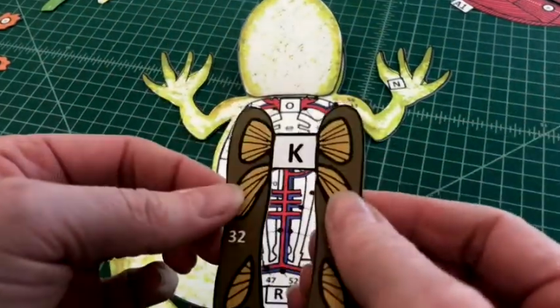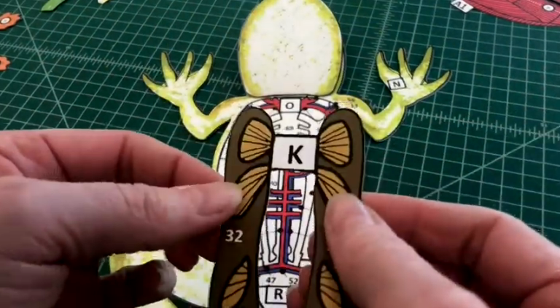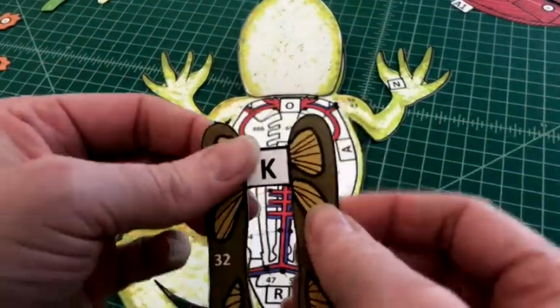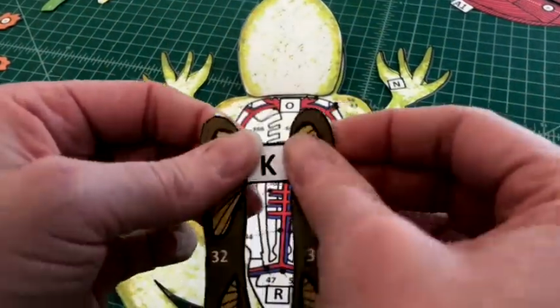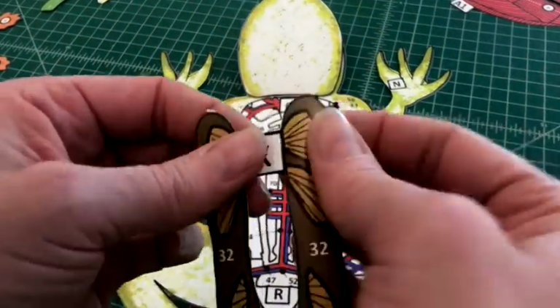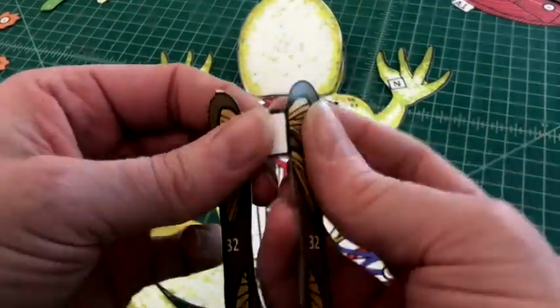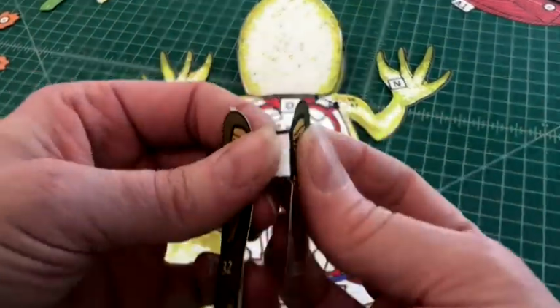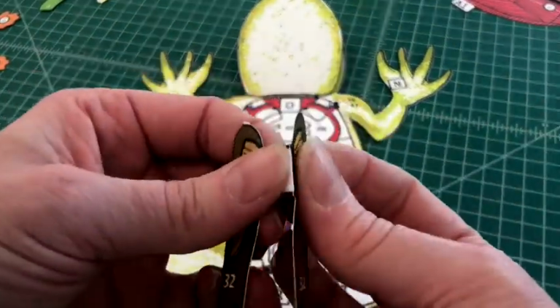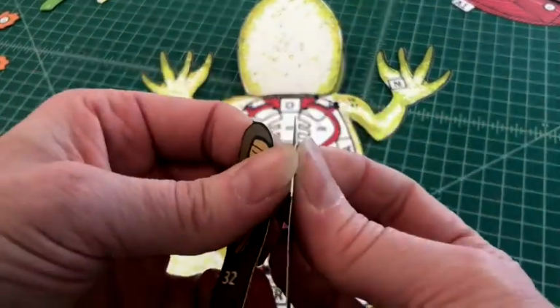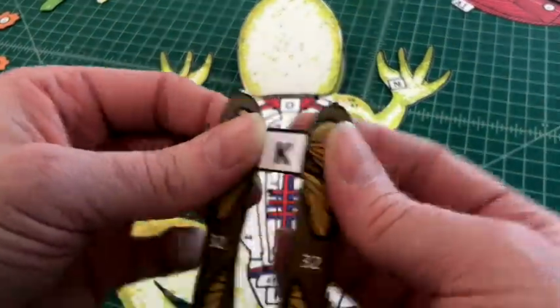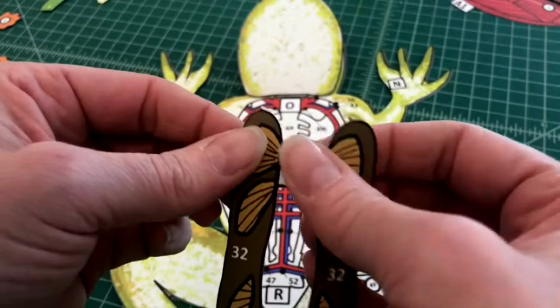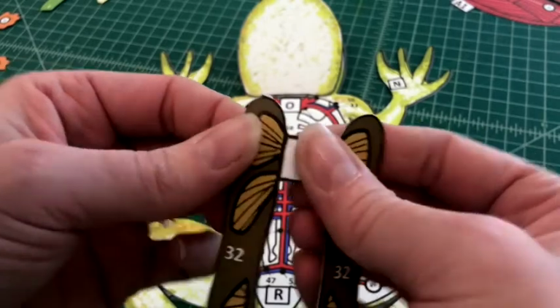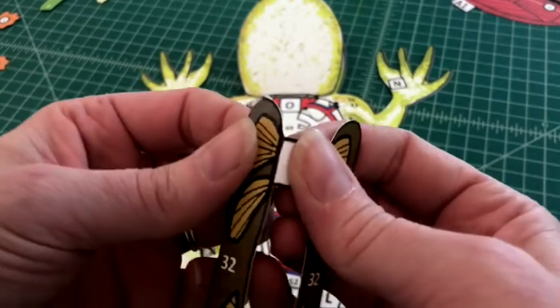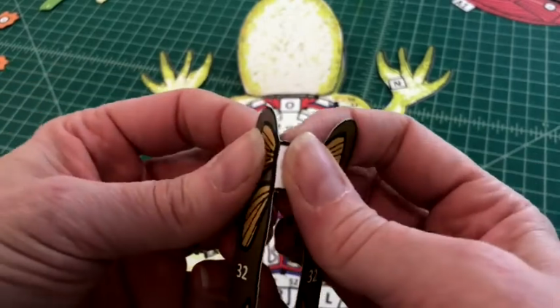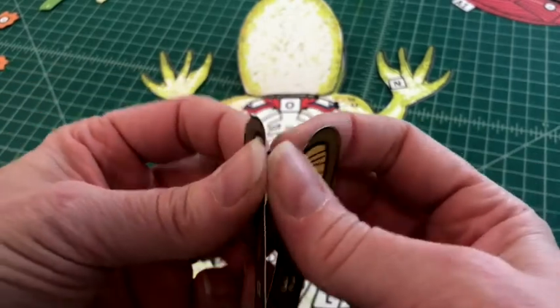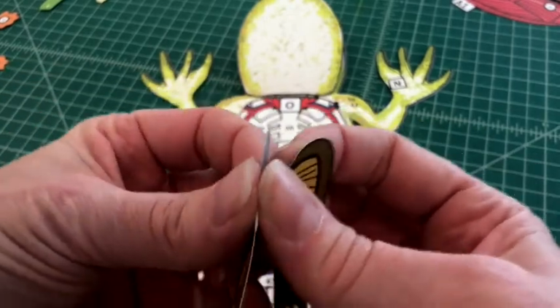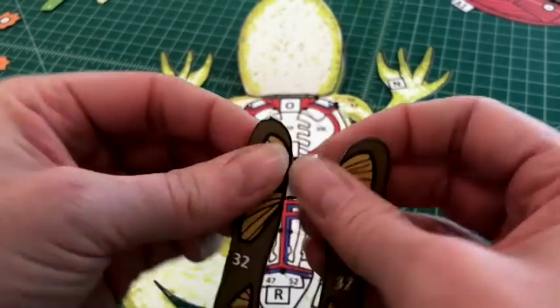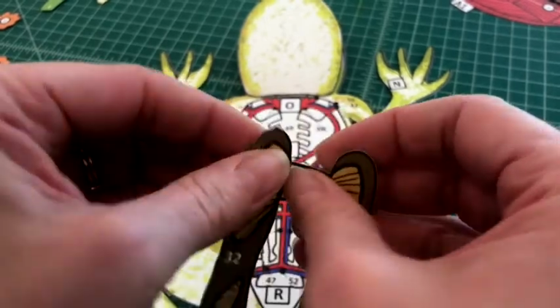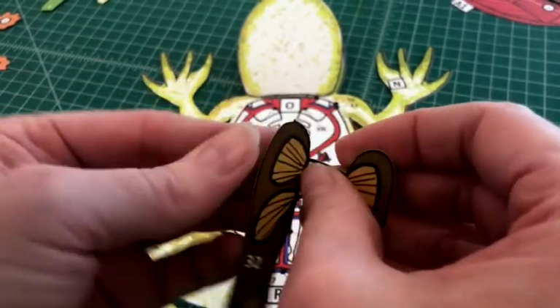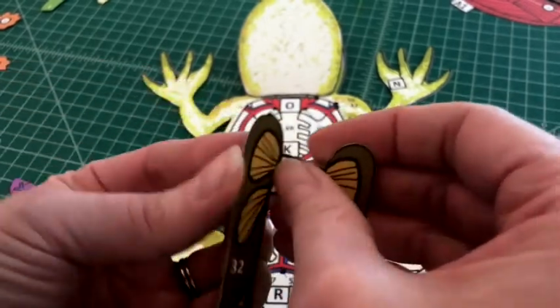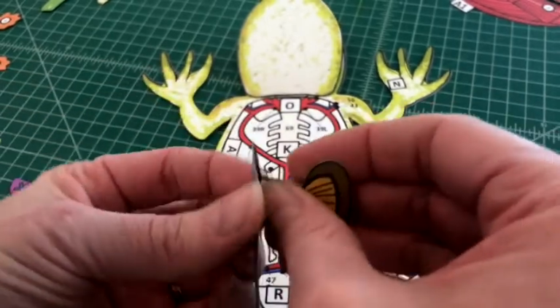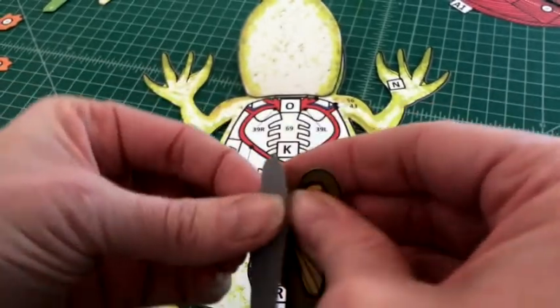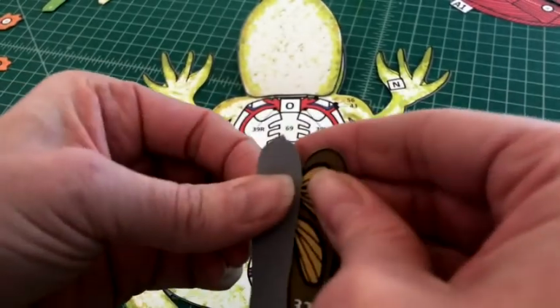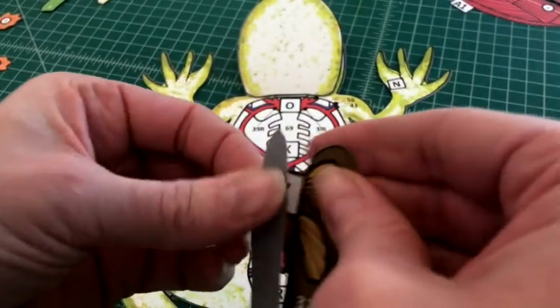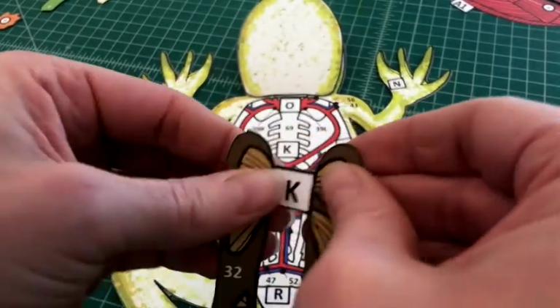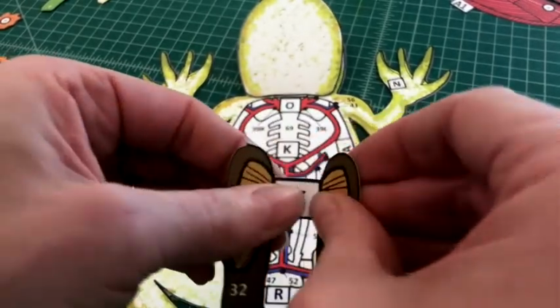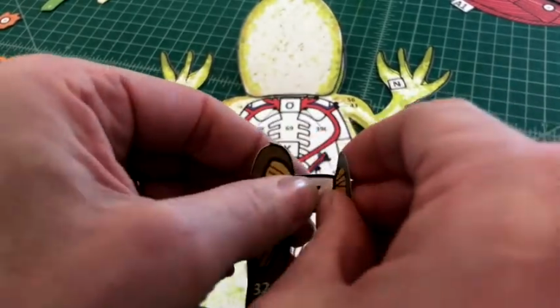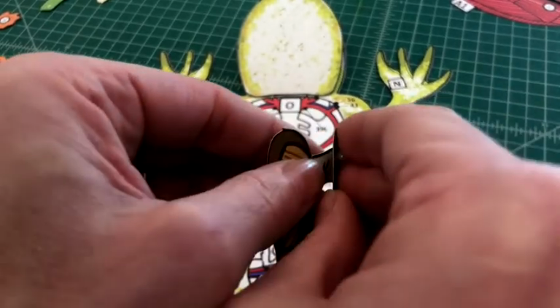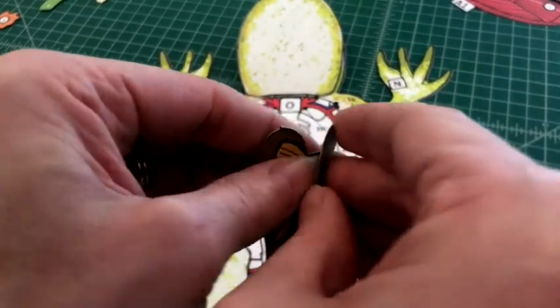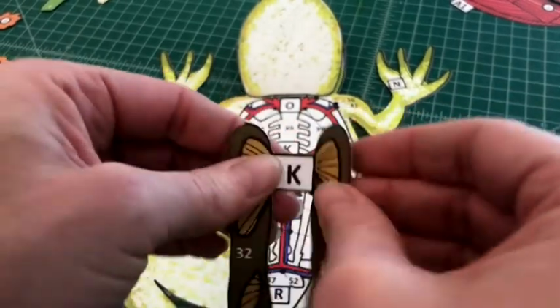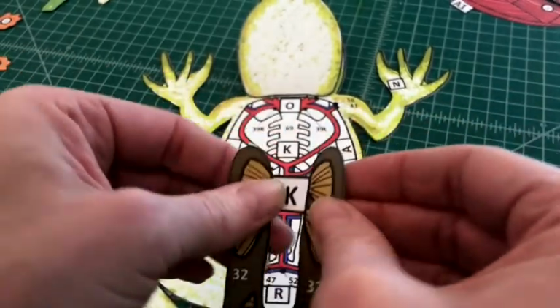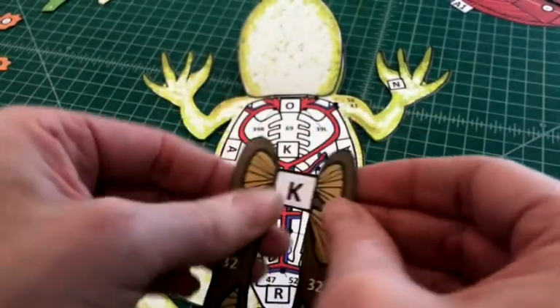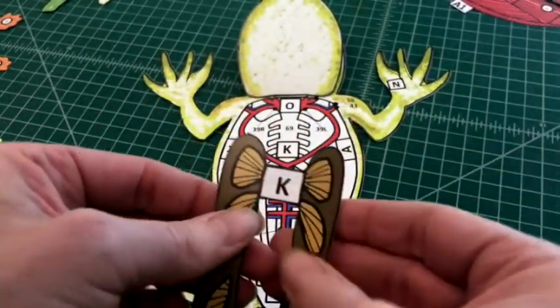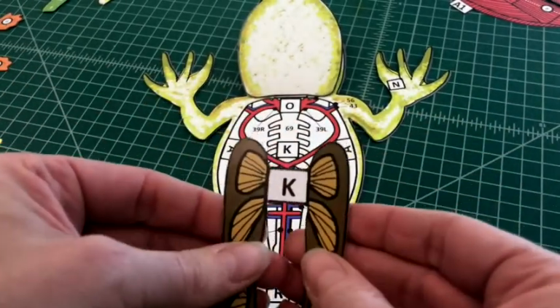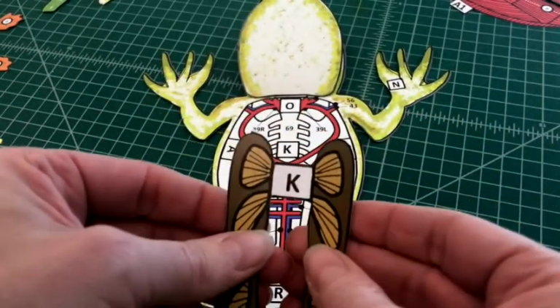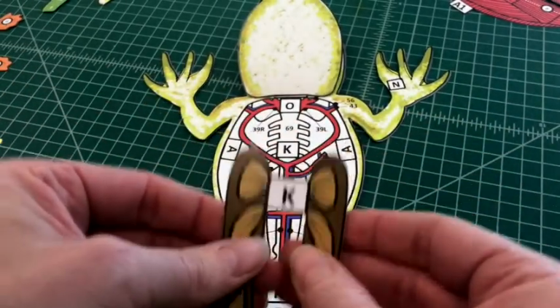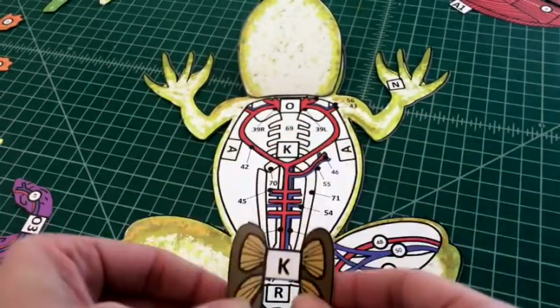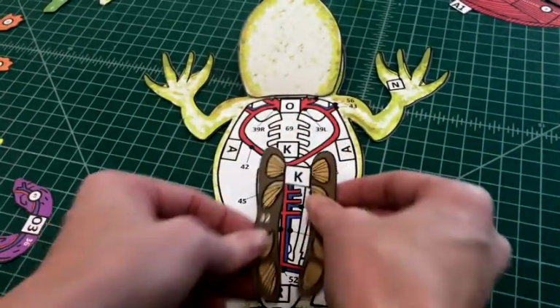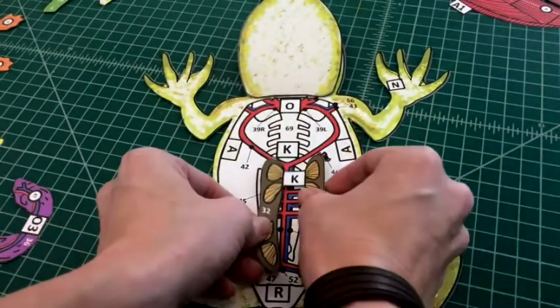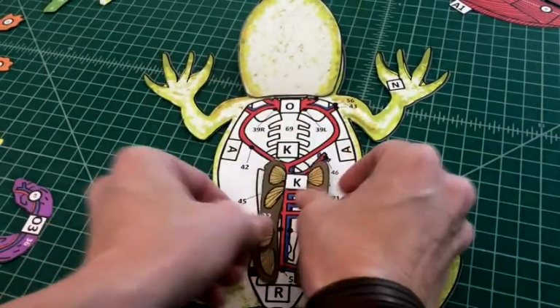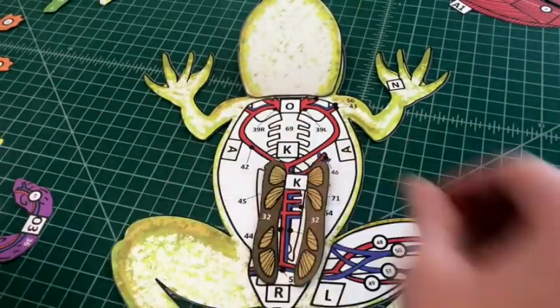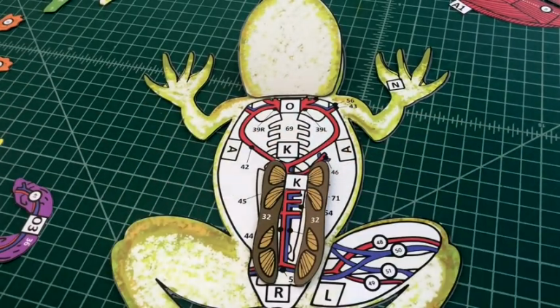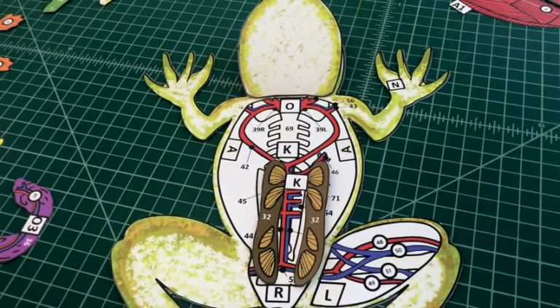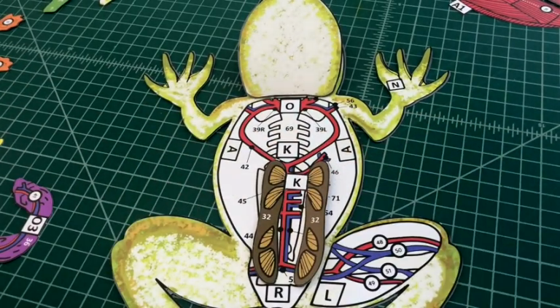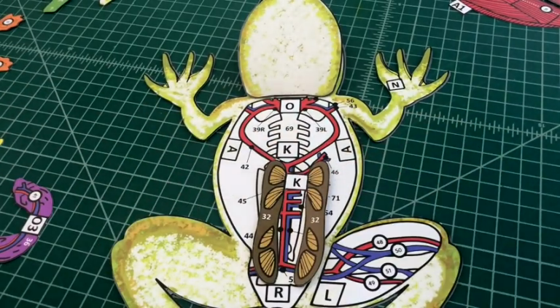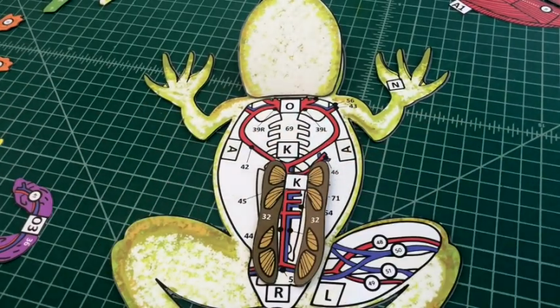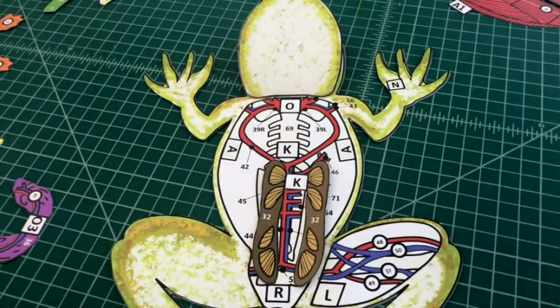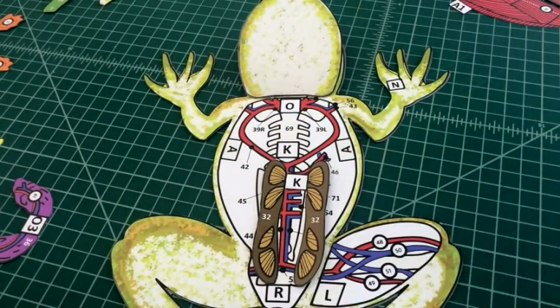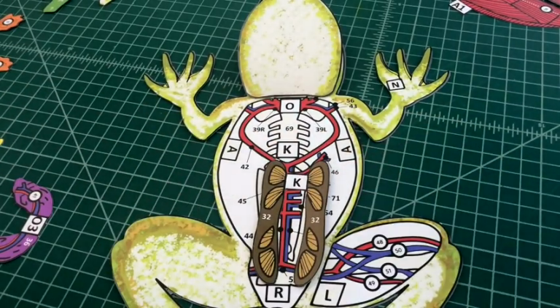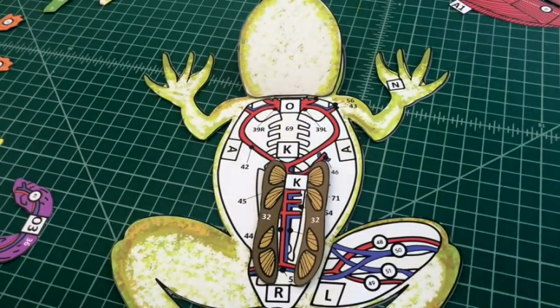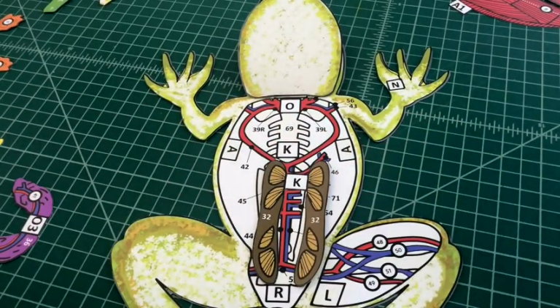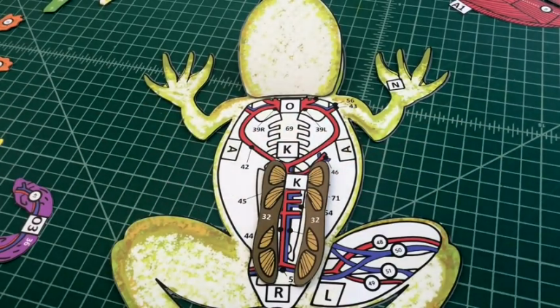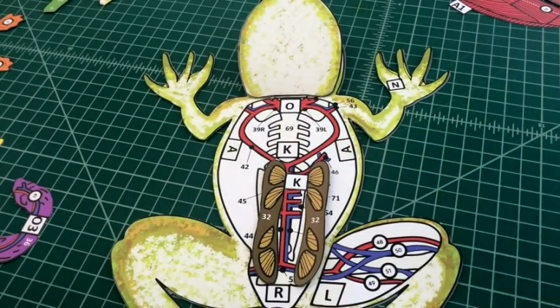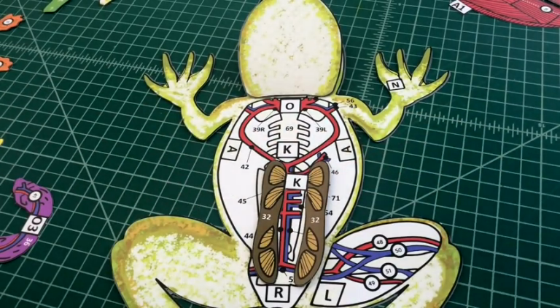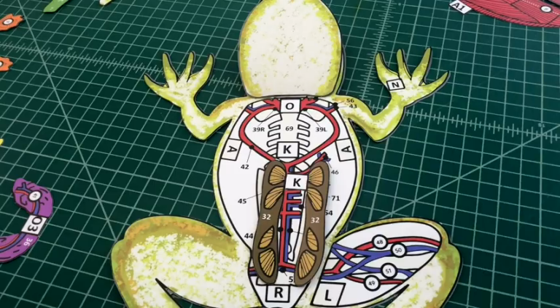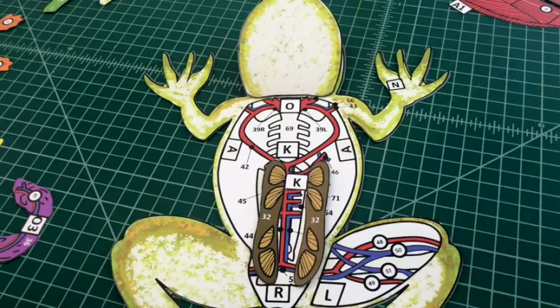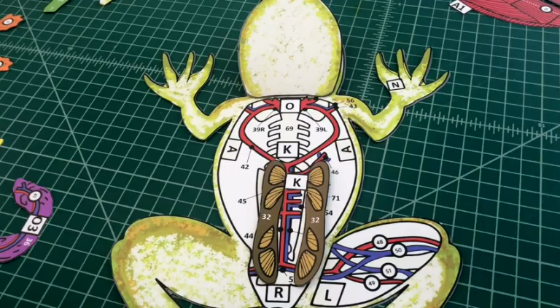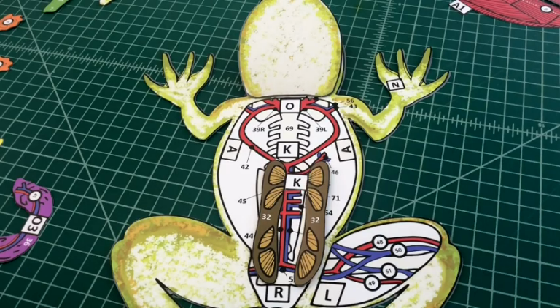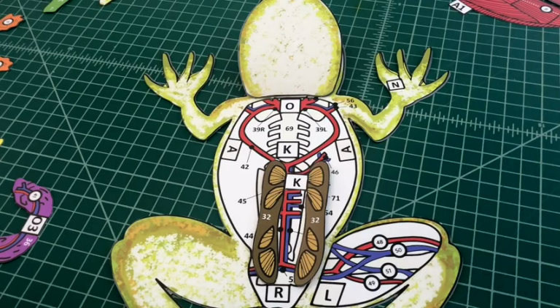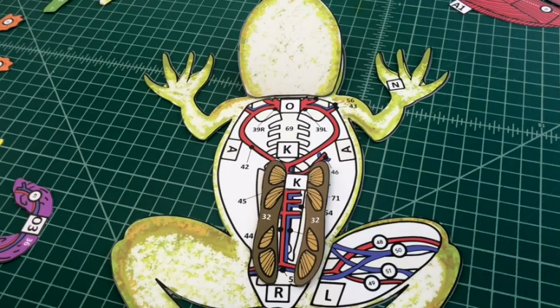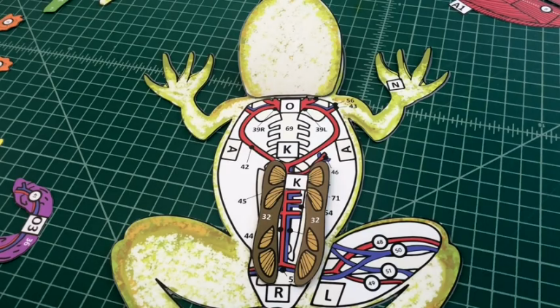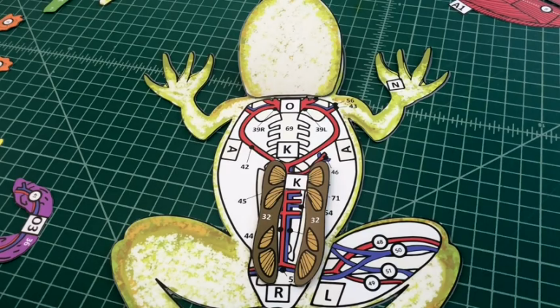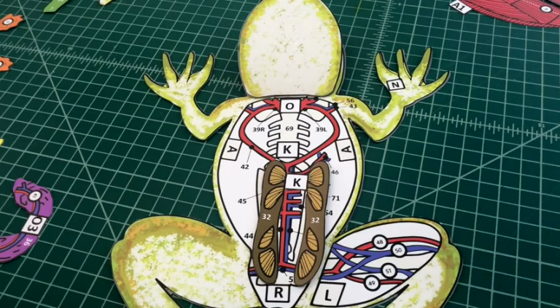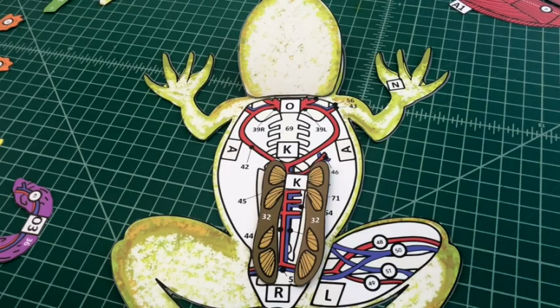Number six: apply glue to the back of the tab and attach the kidneys by tab K over K on the frog base.